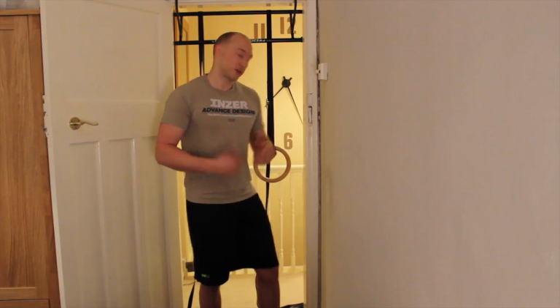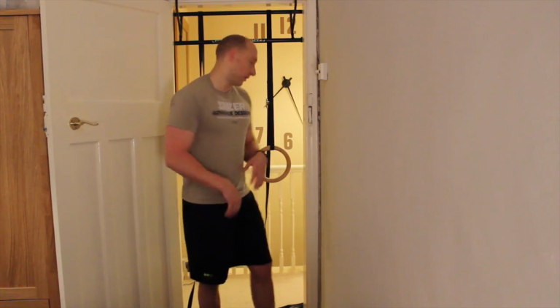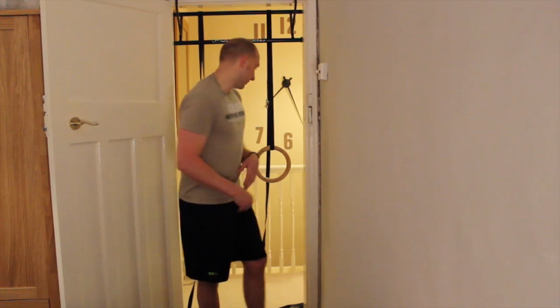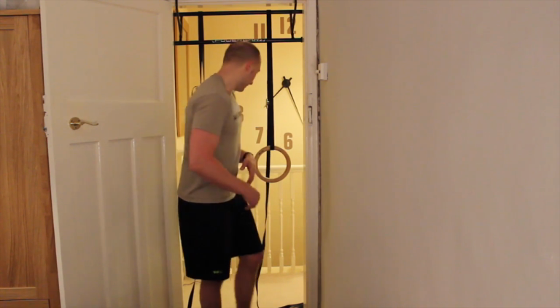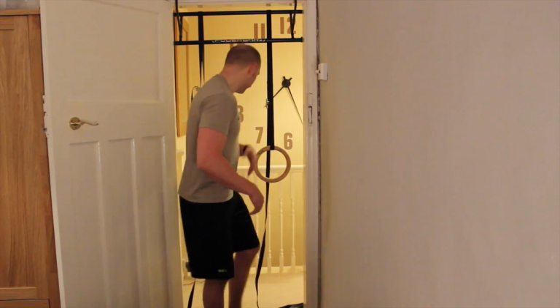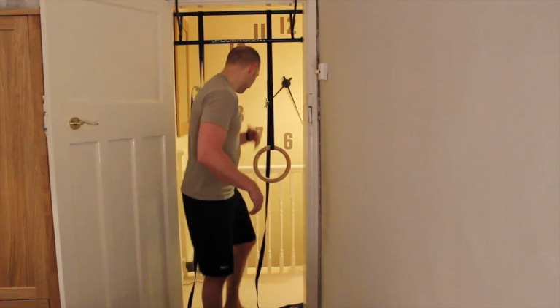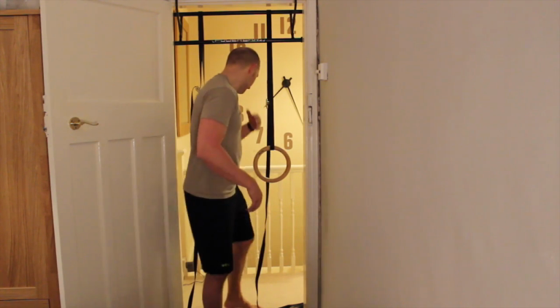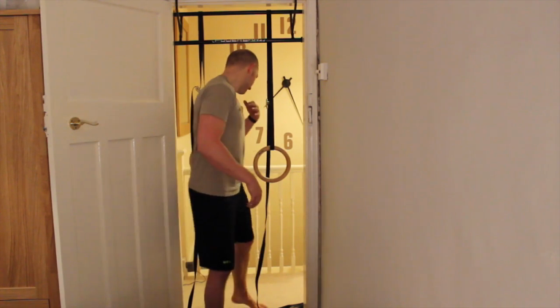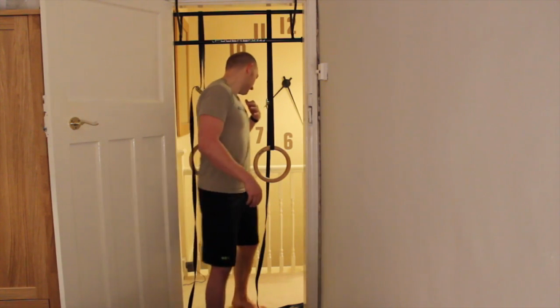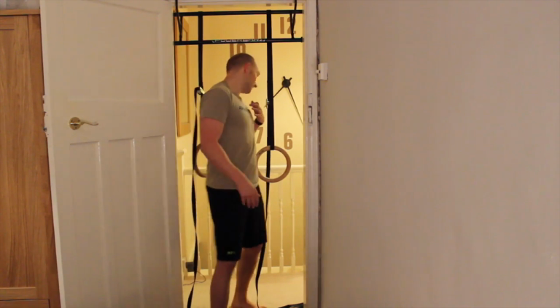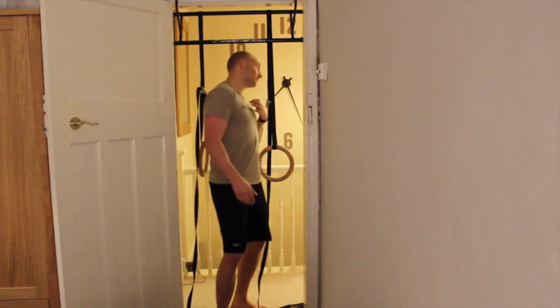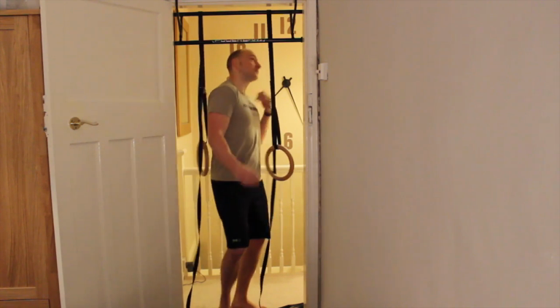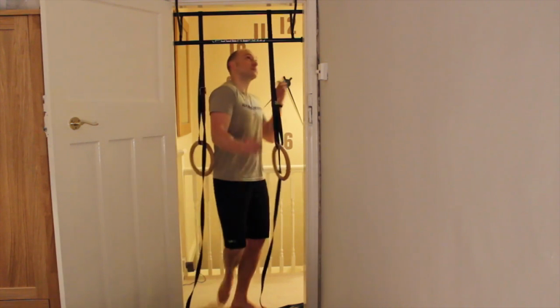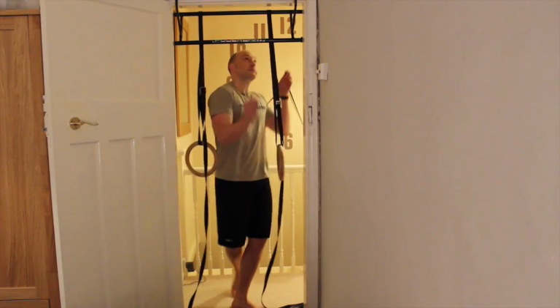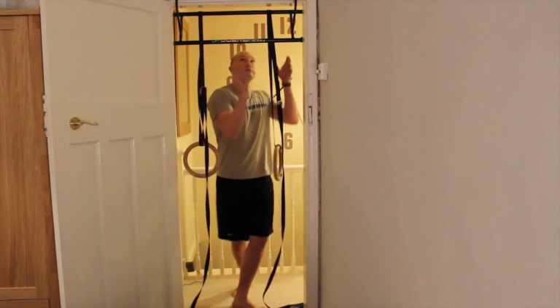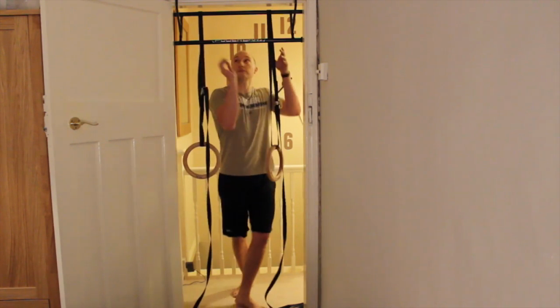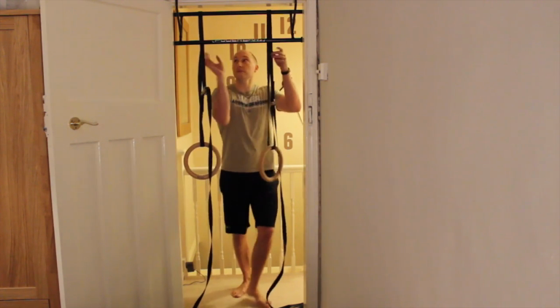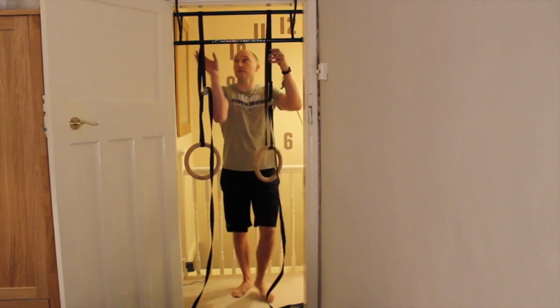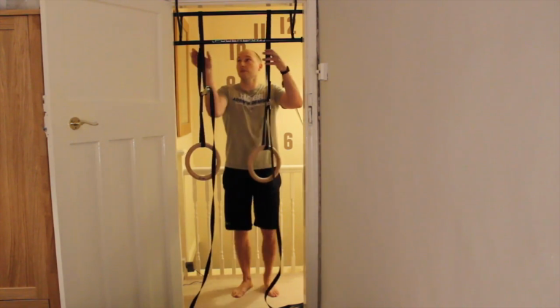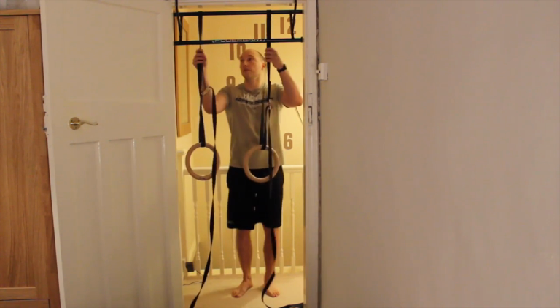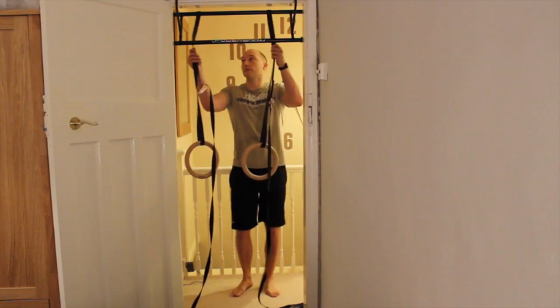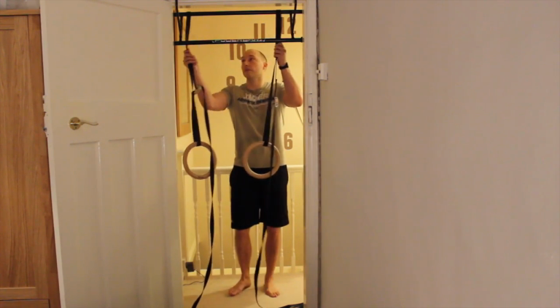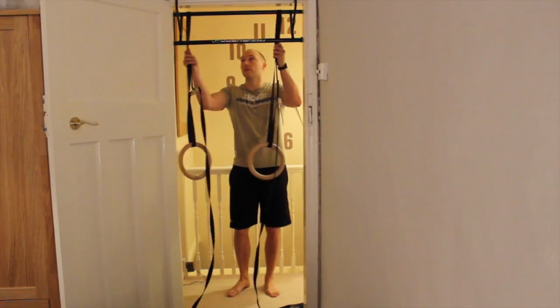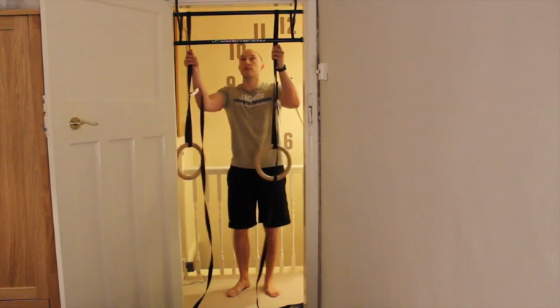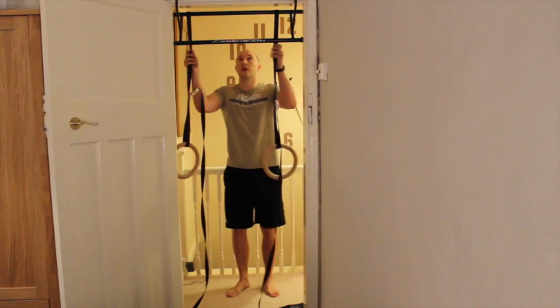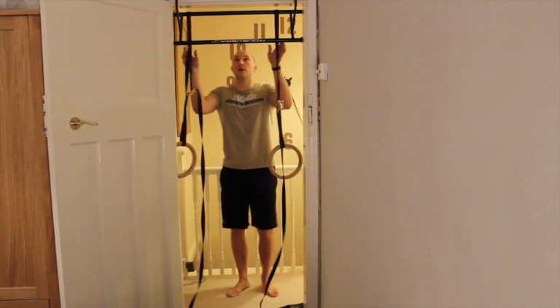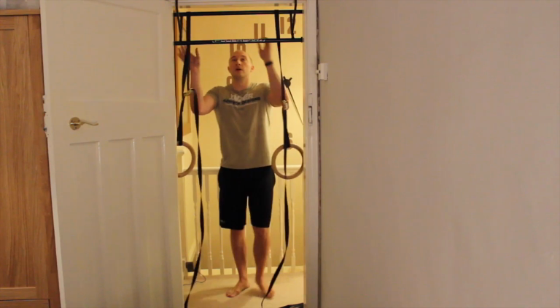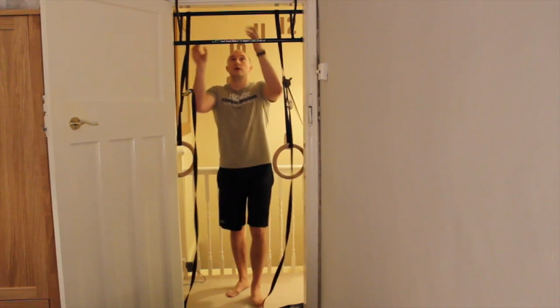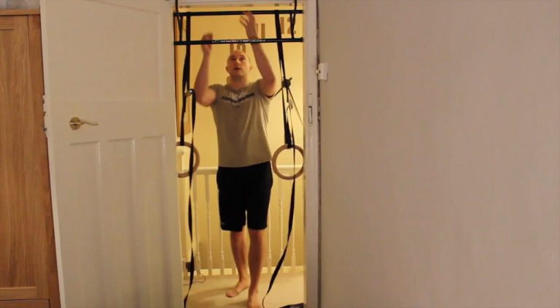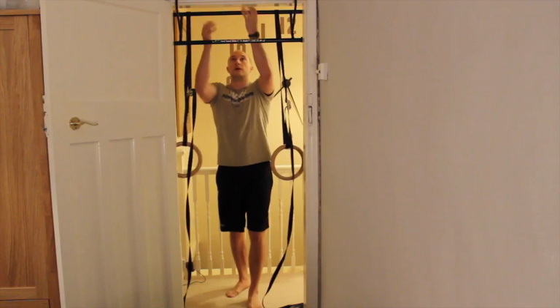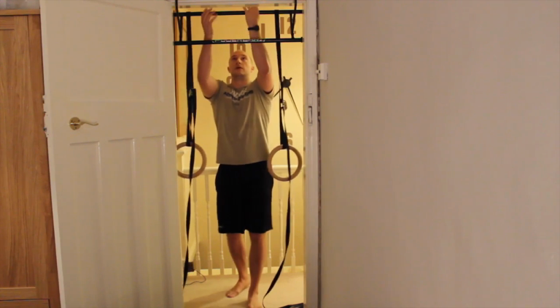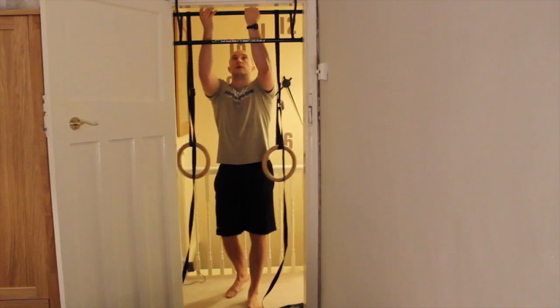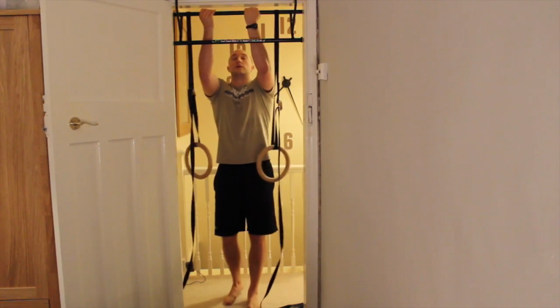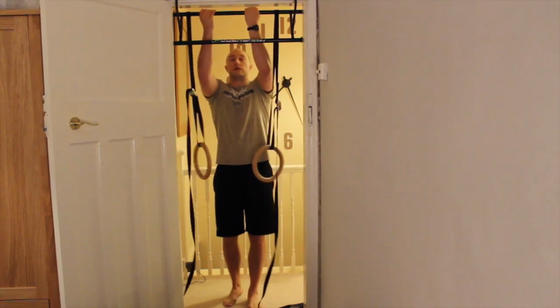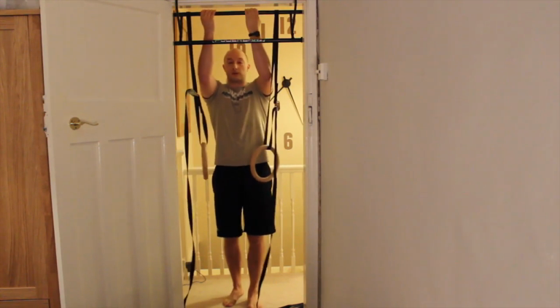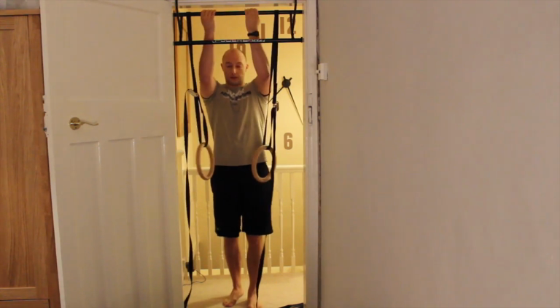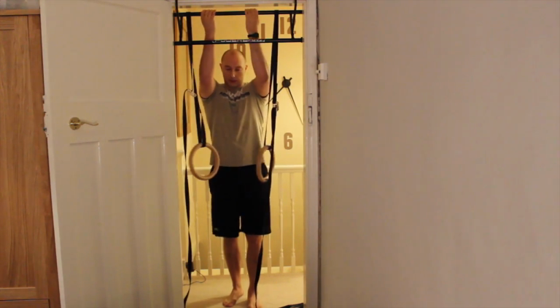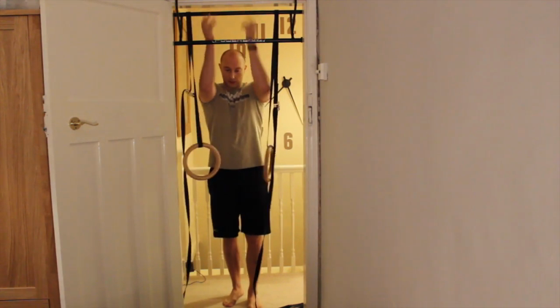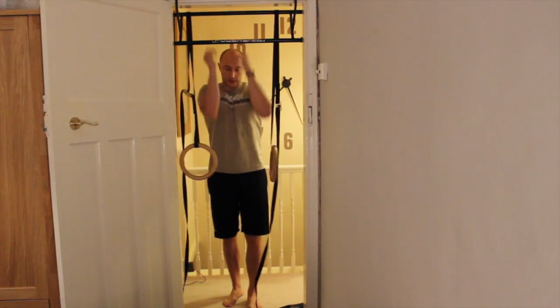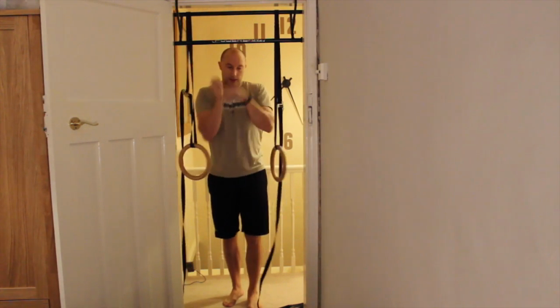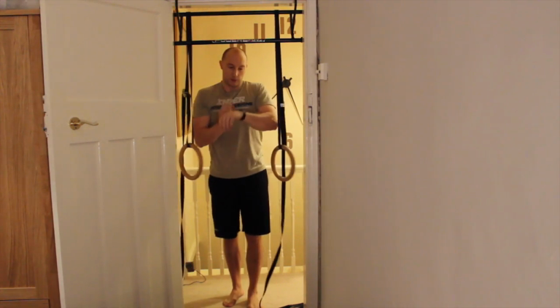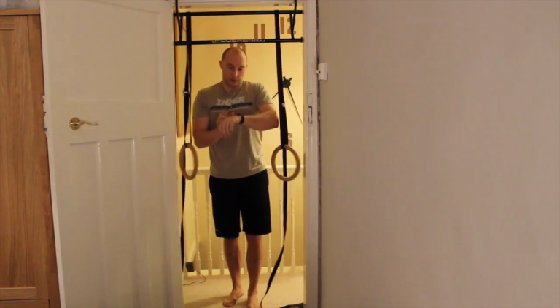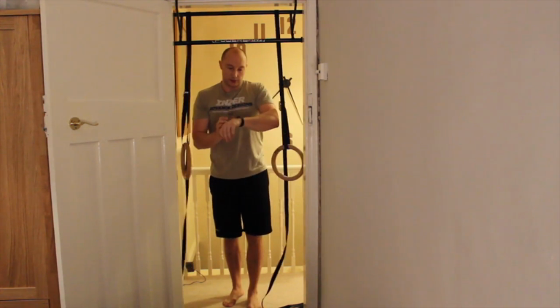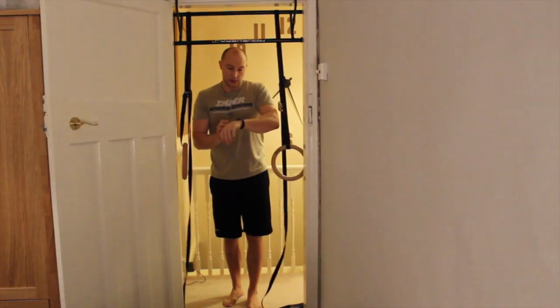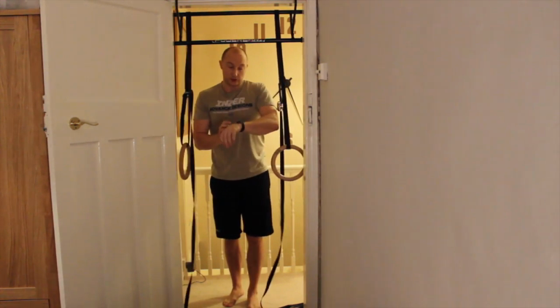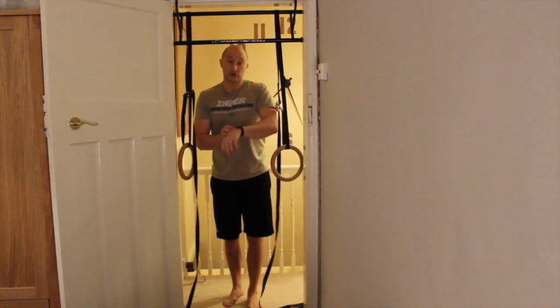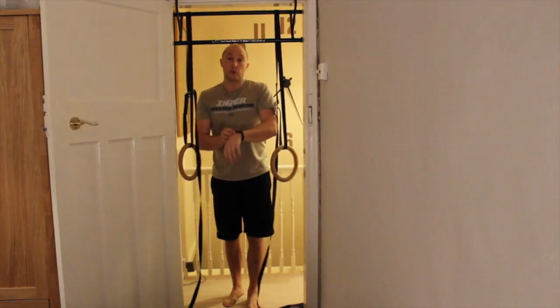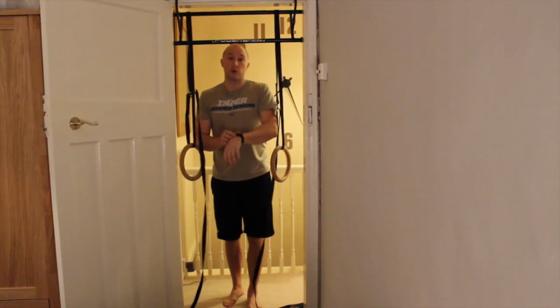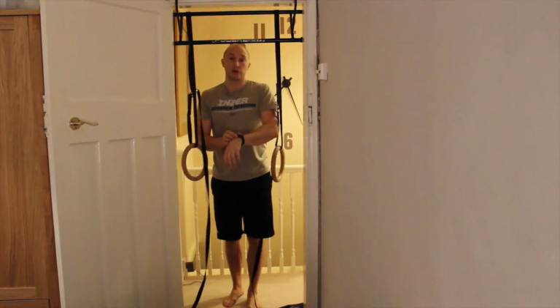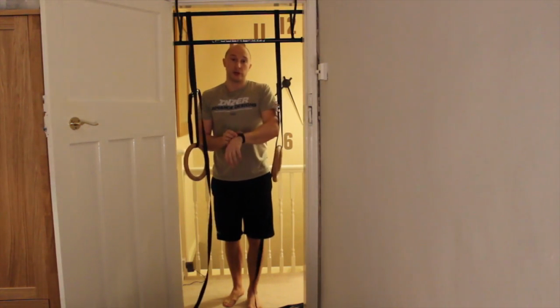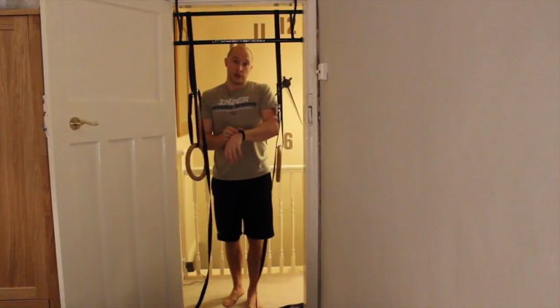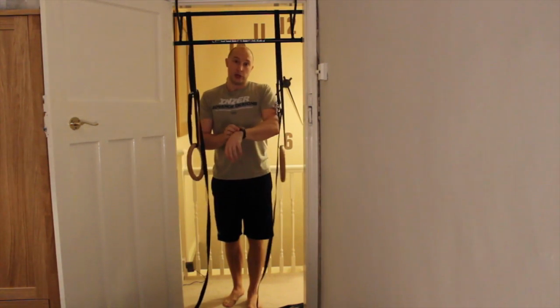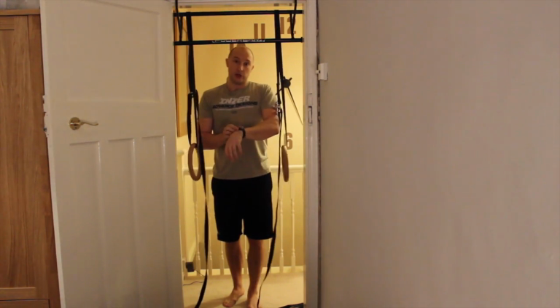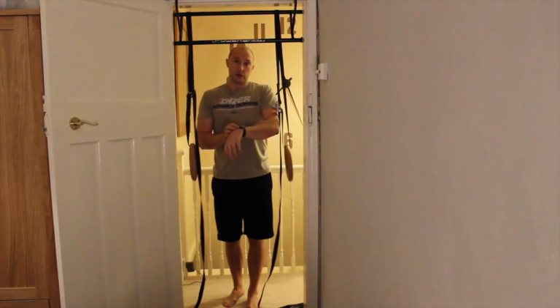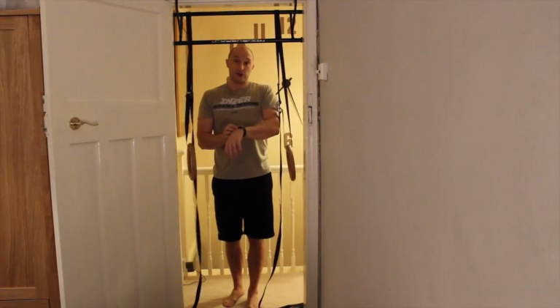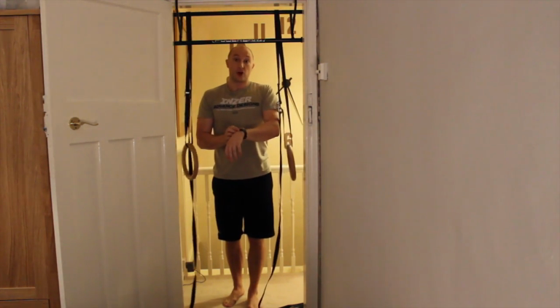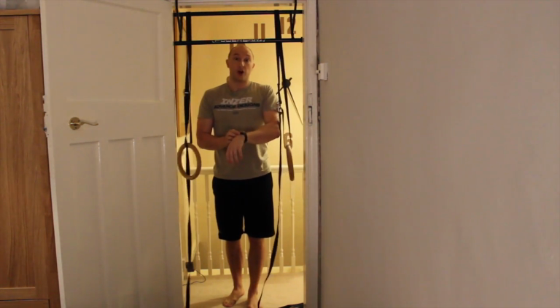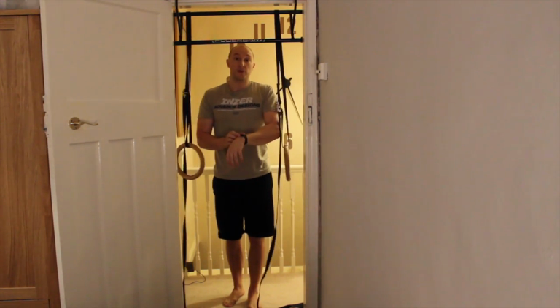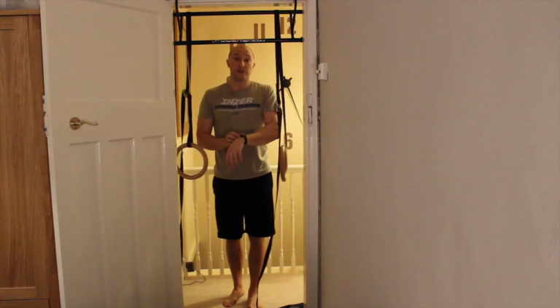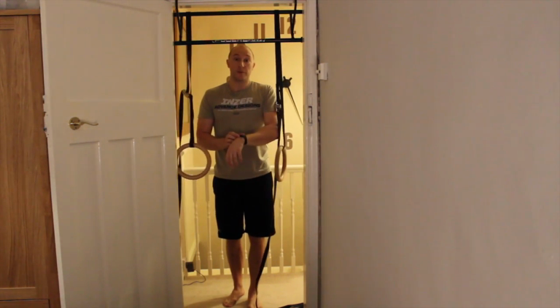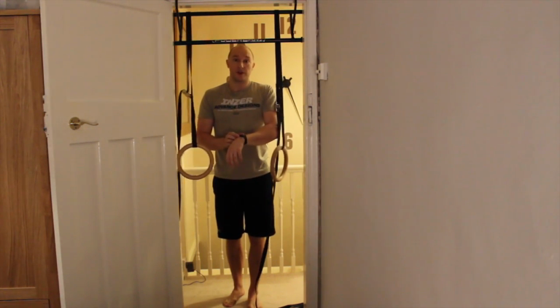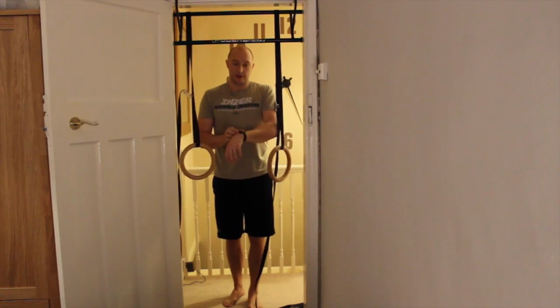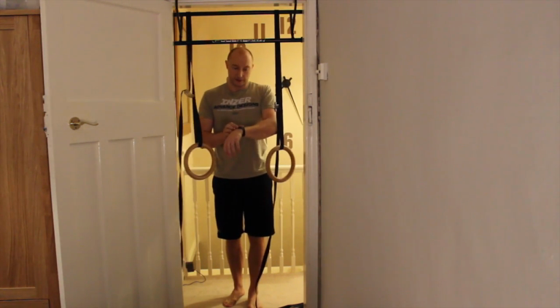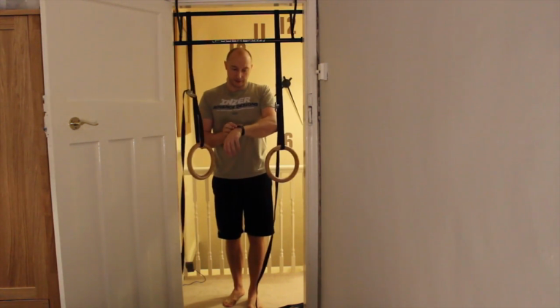Okay, so it looks like this — with a stopwatch you can time your 10 minutes.